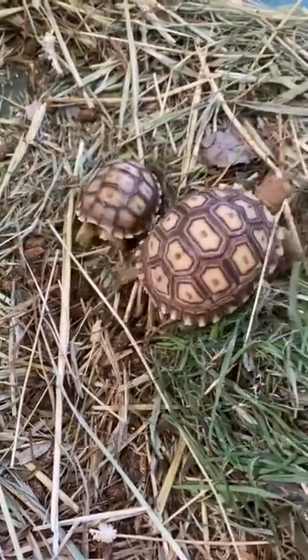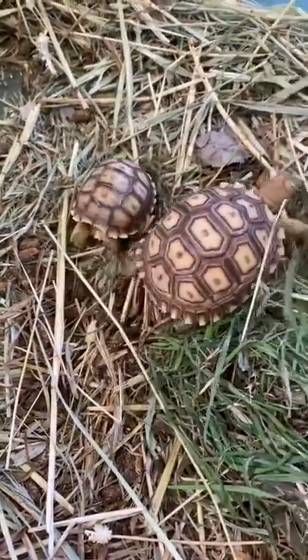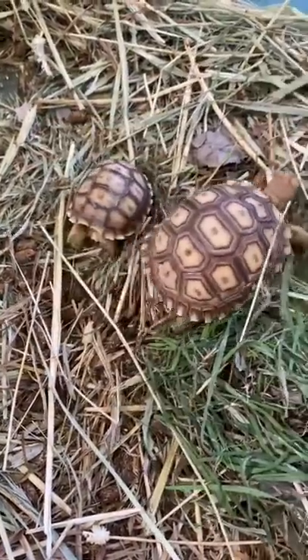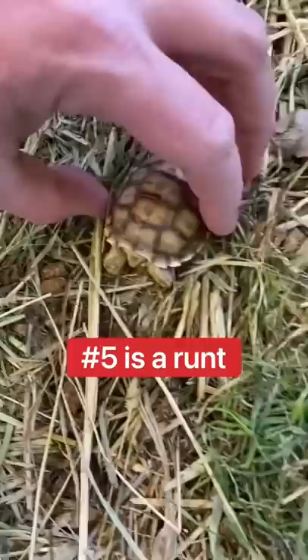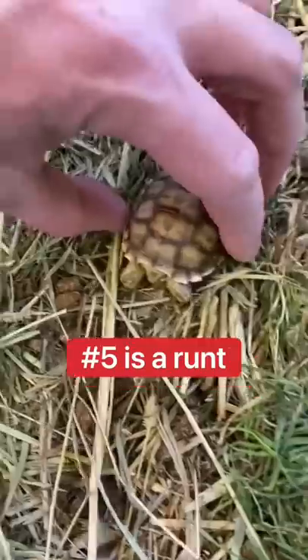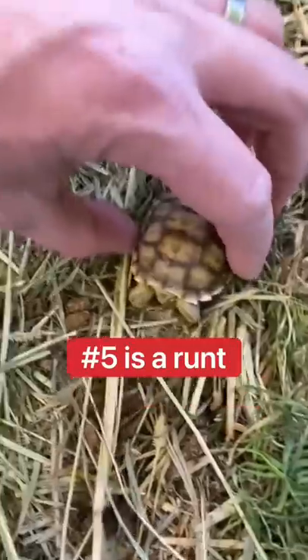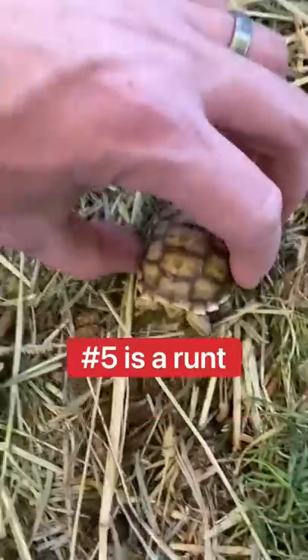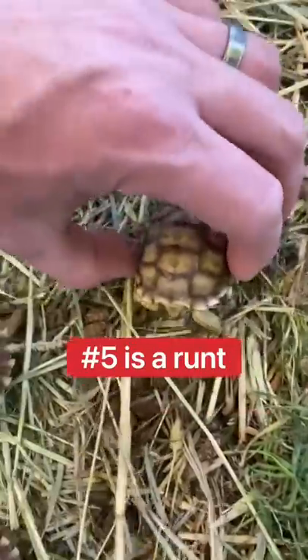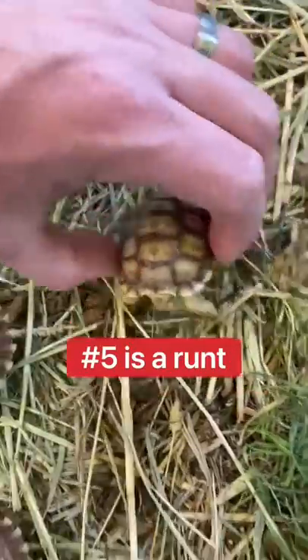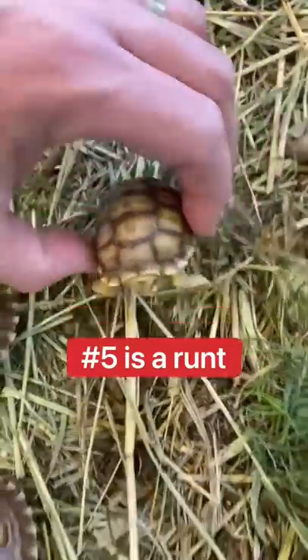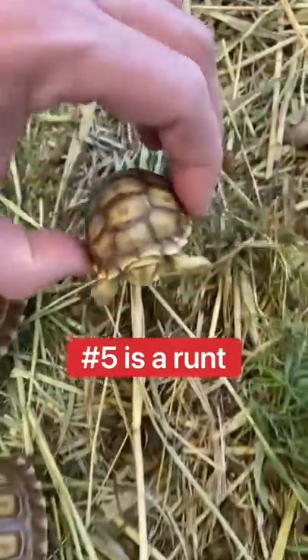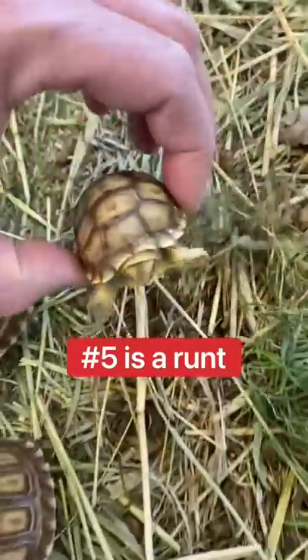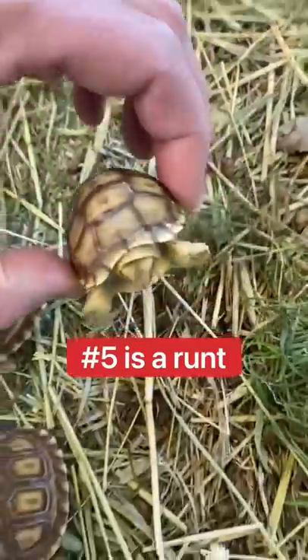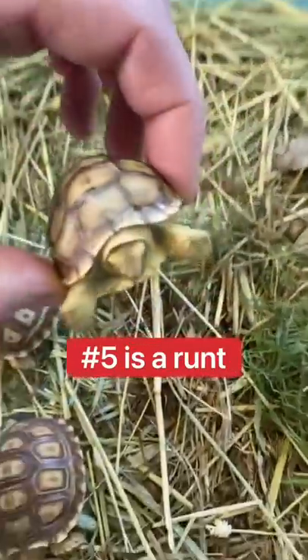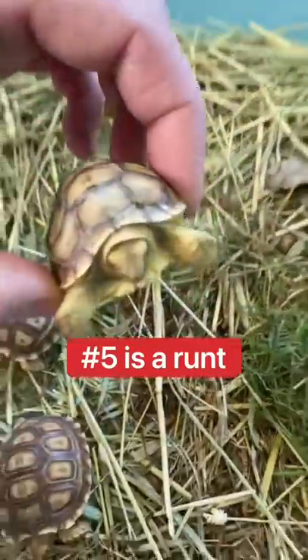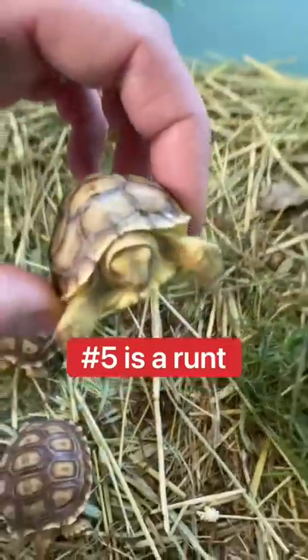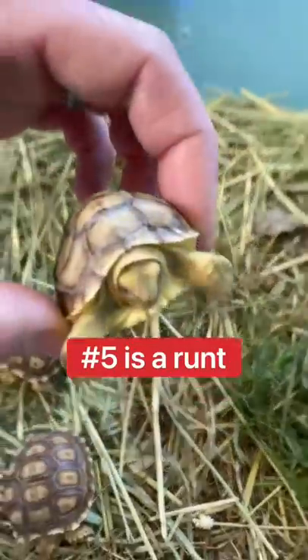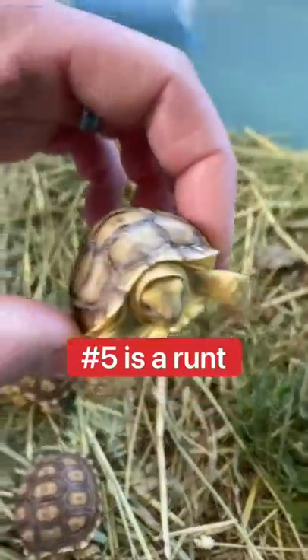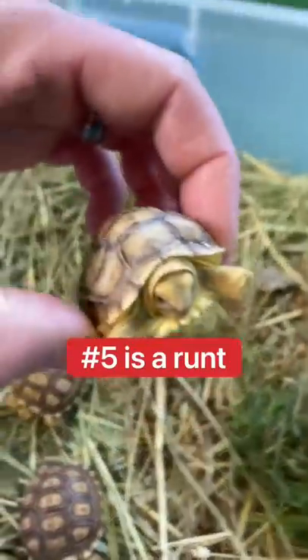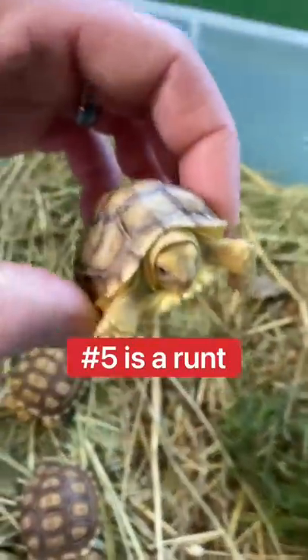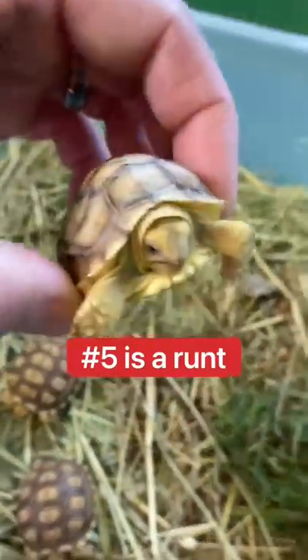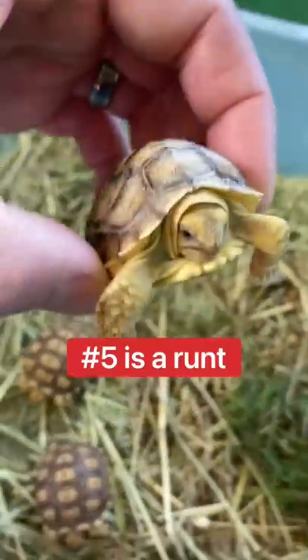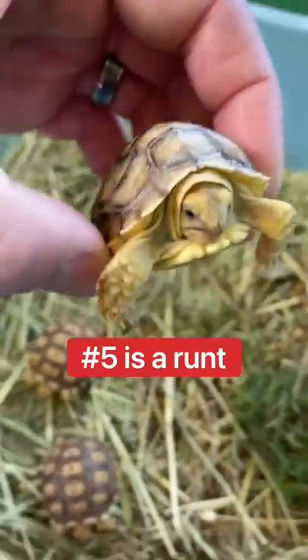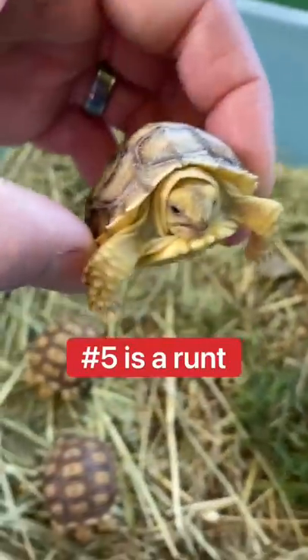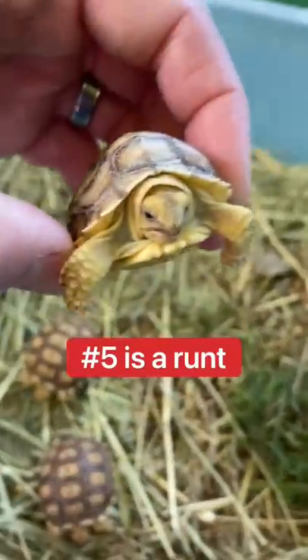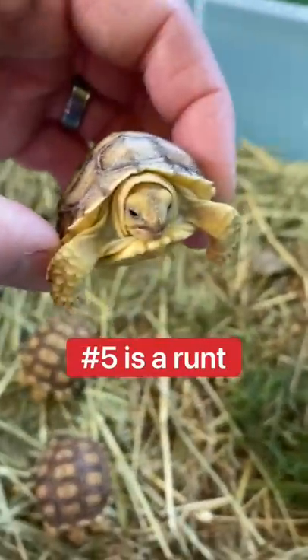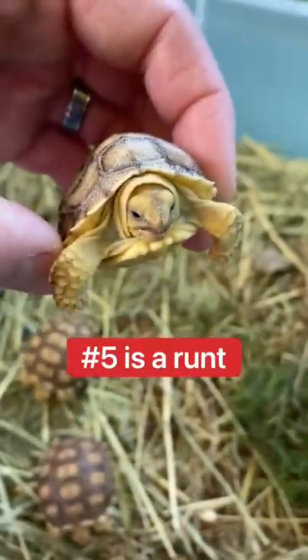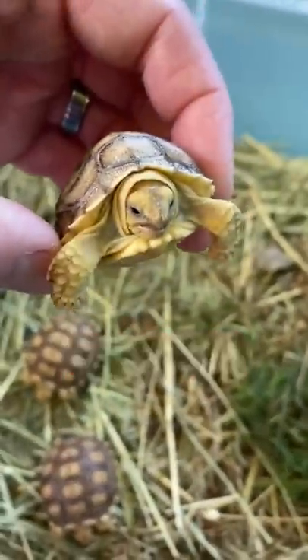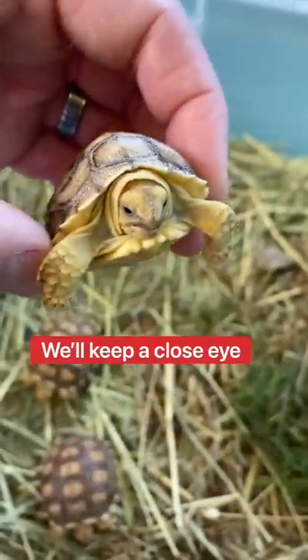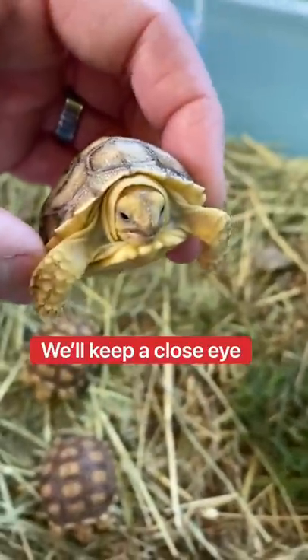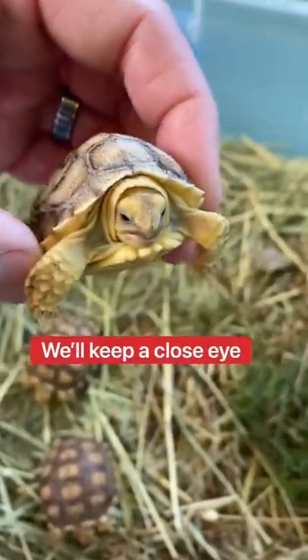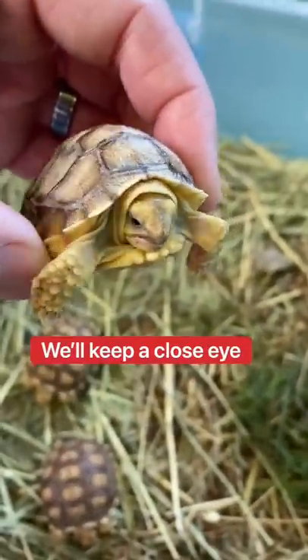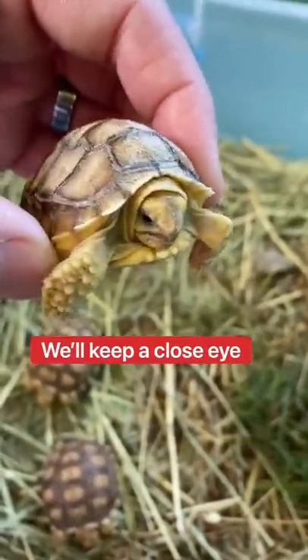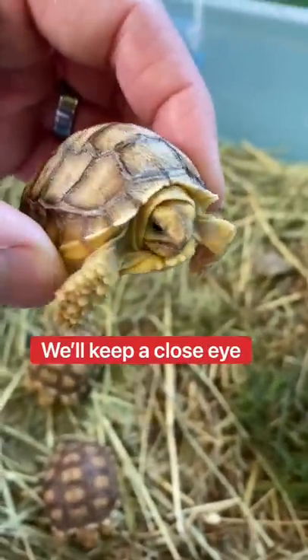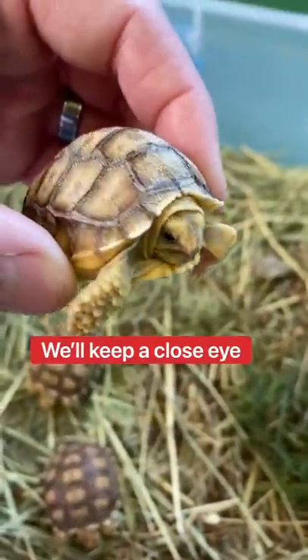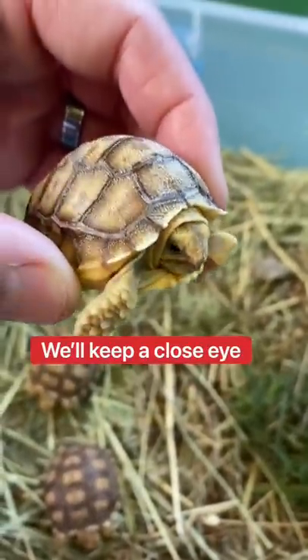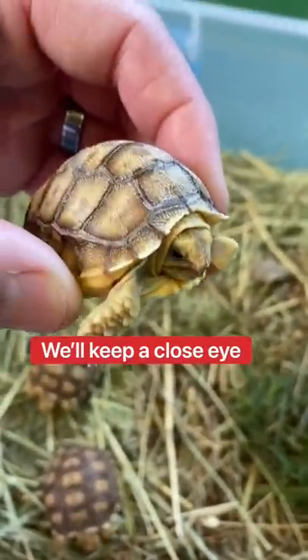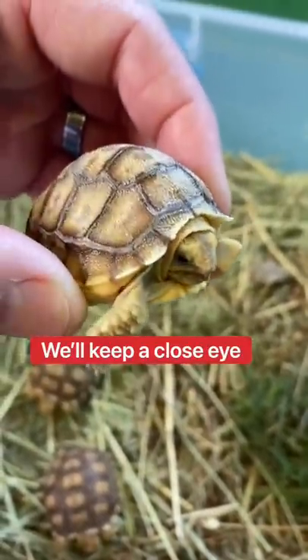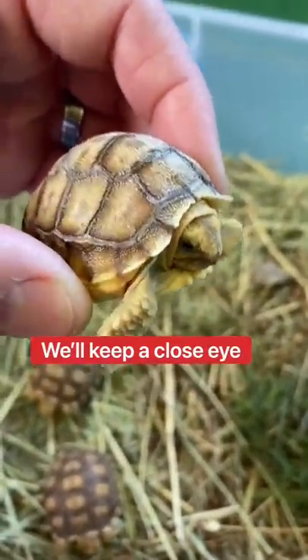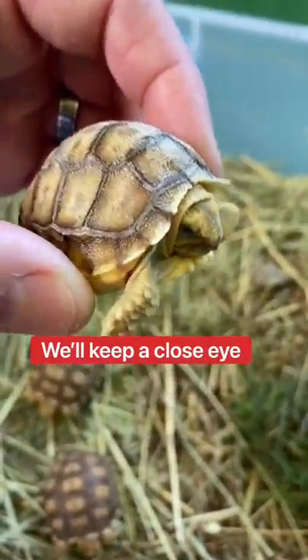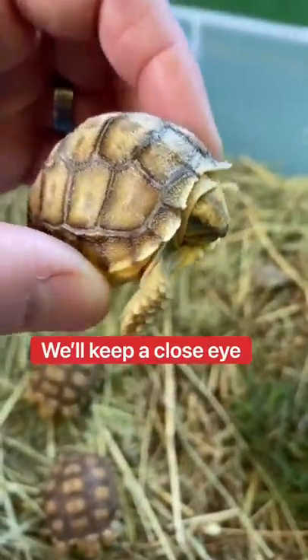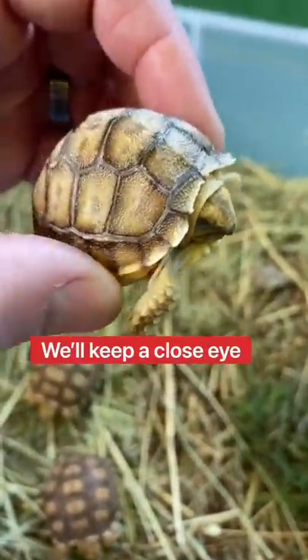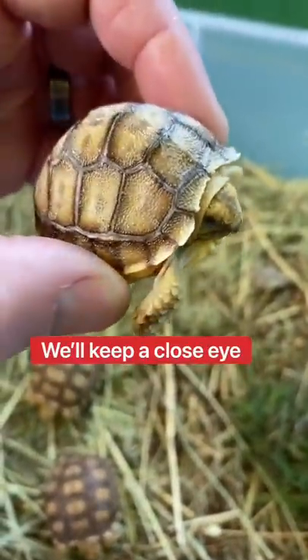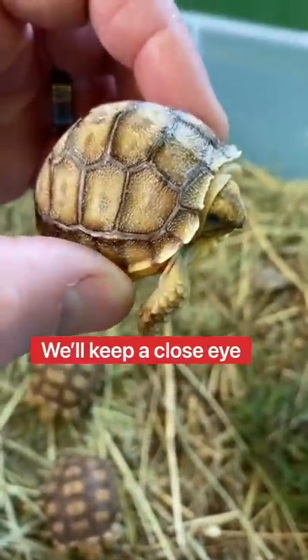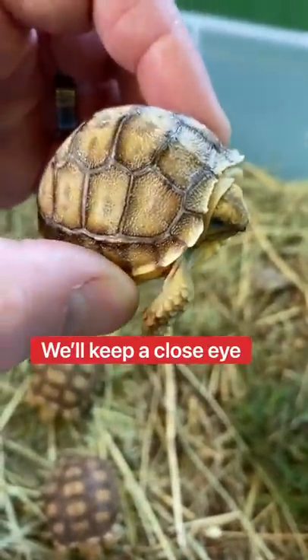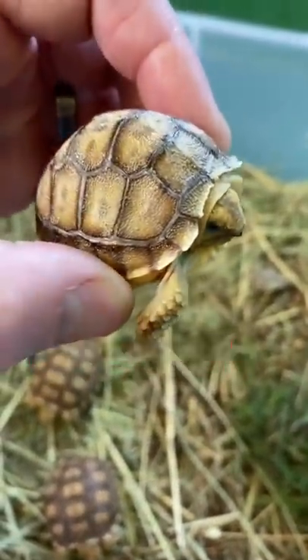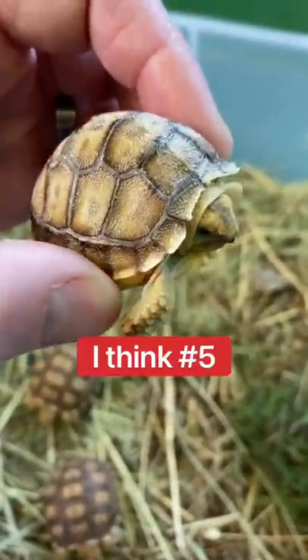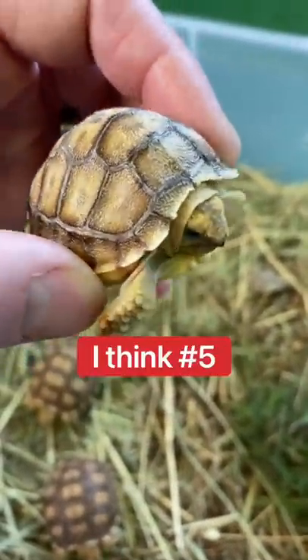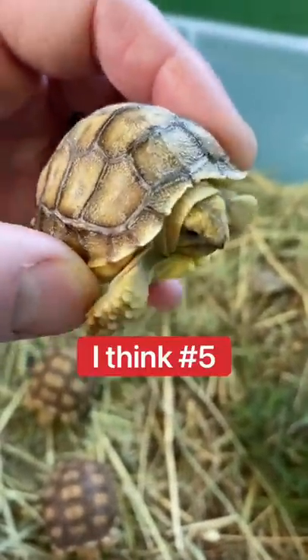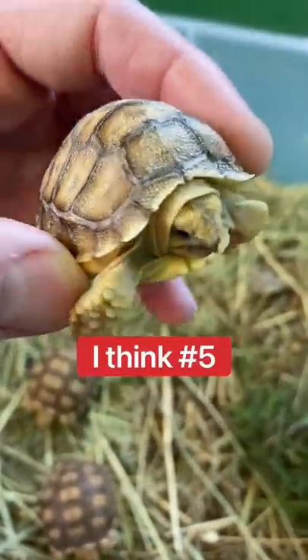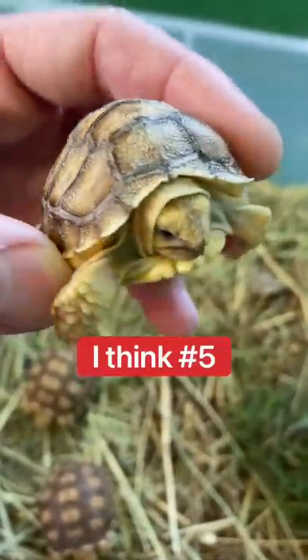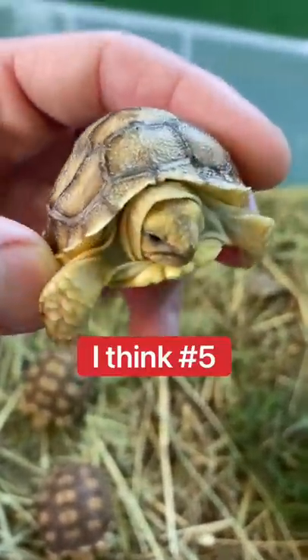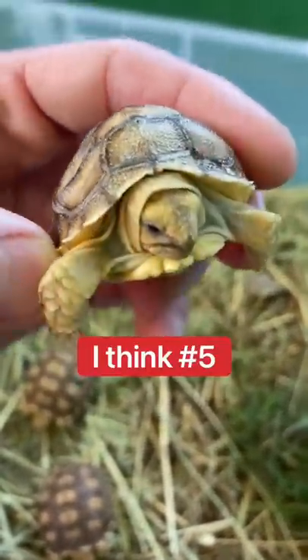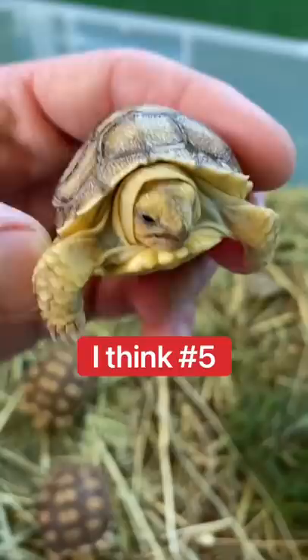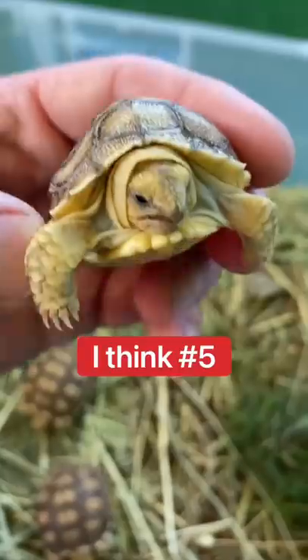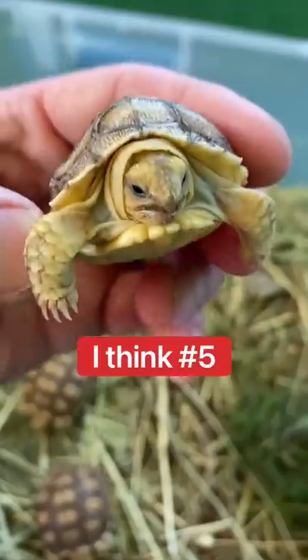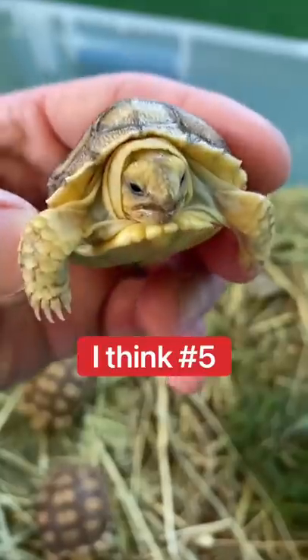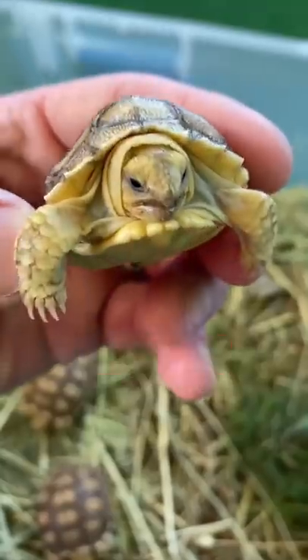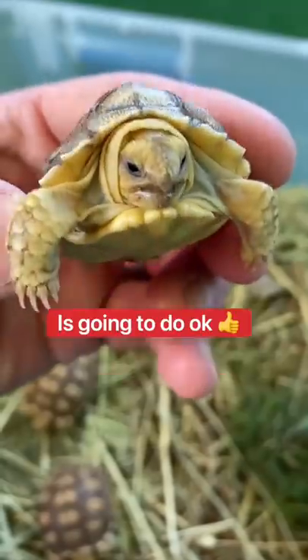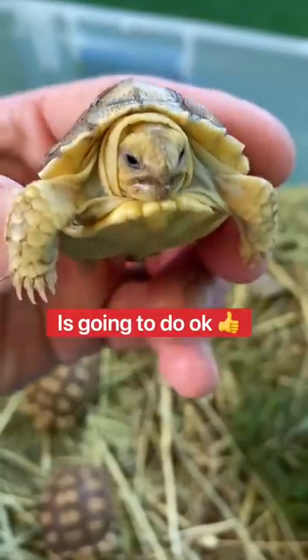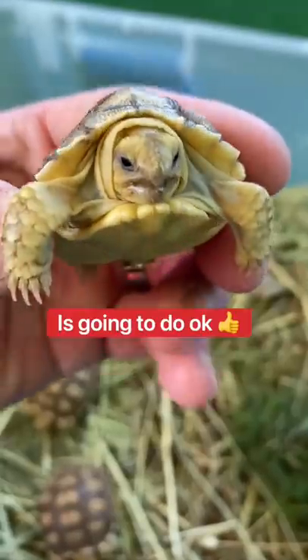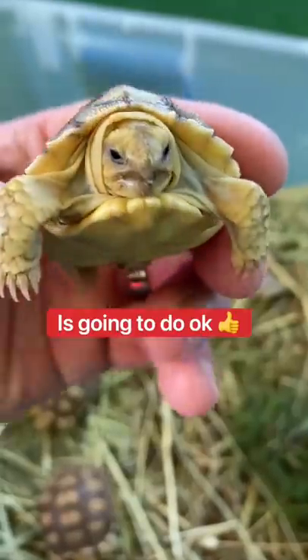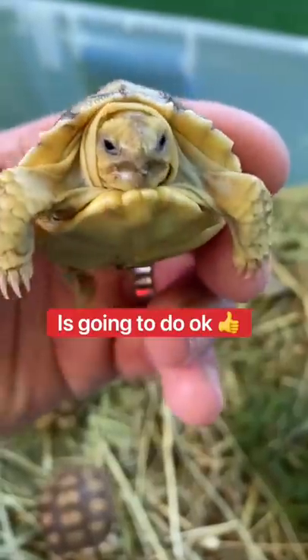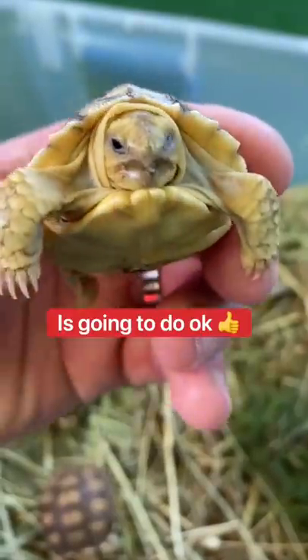Number 5 for sure is a runt. We'll keep a close eye, but I think number 5 is gonna do okay.